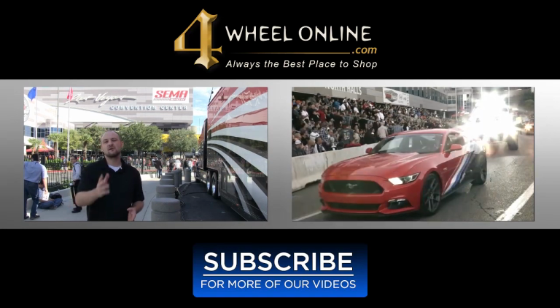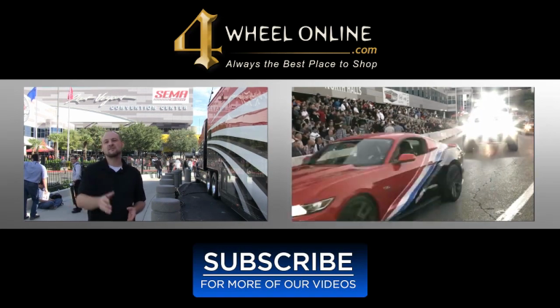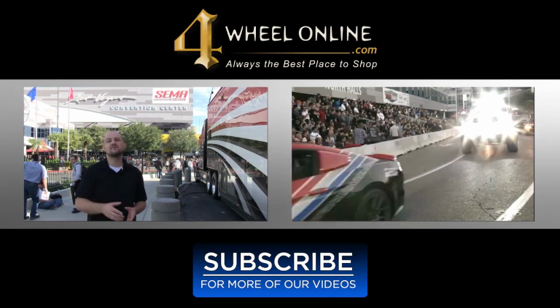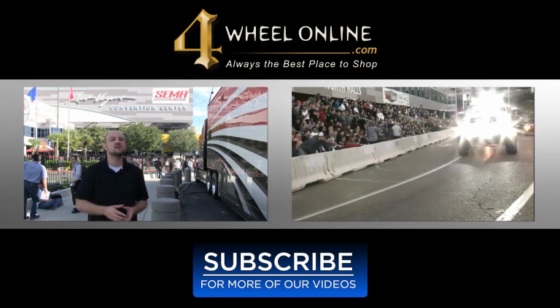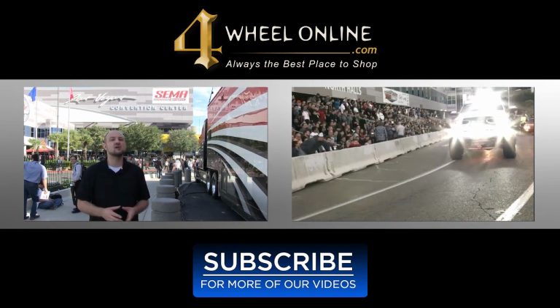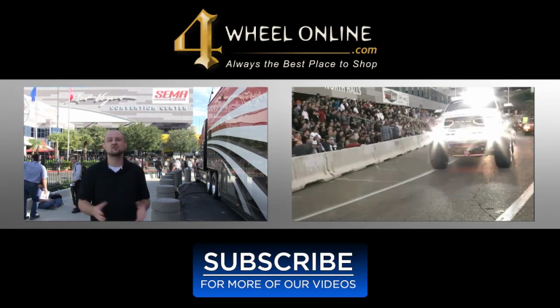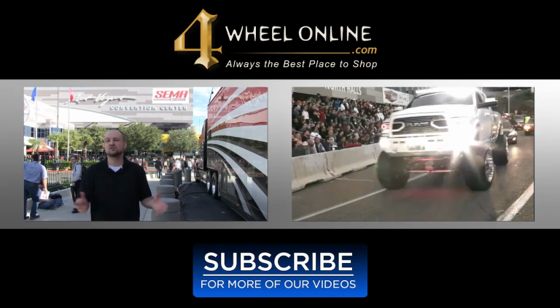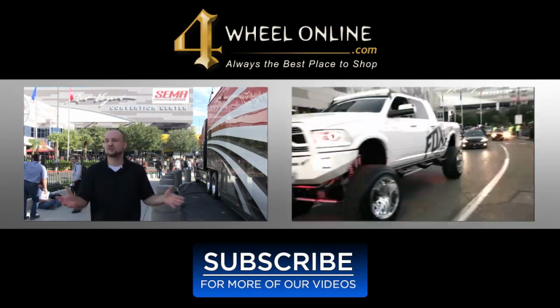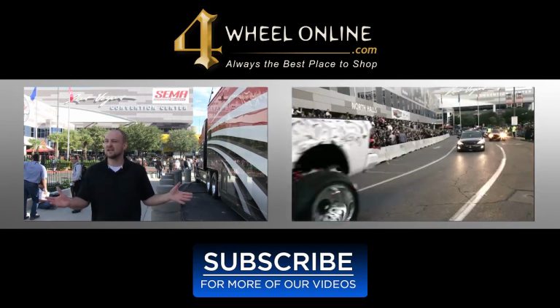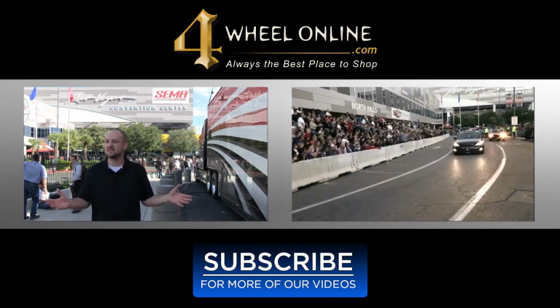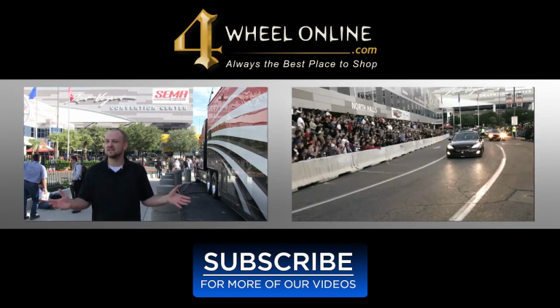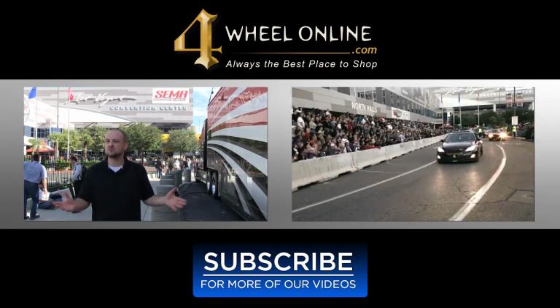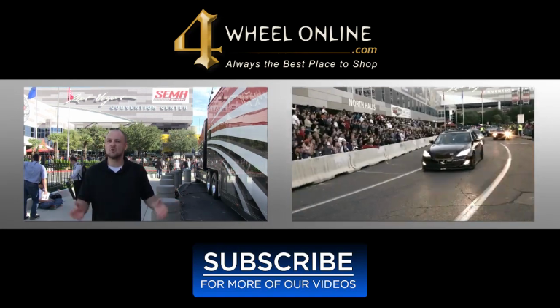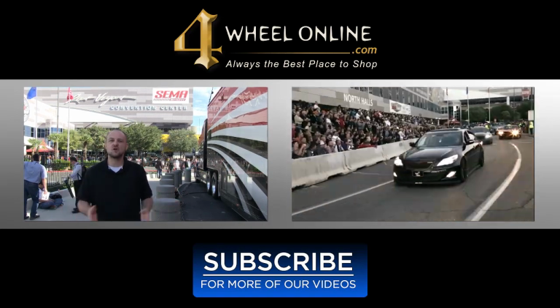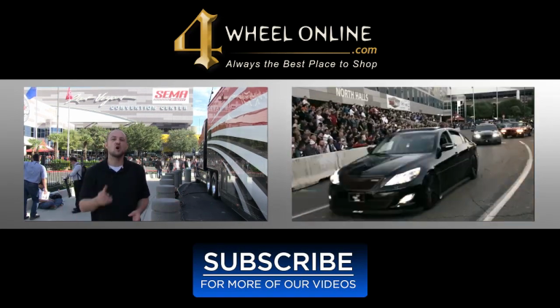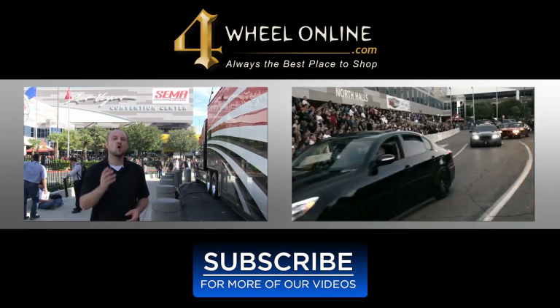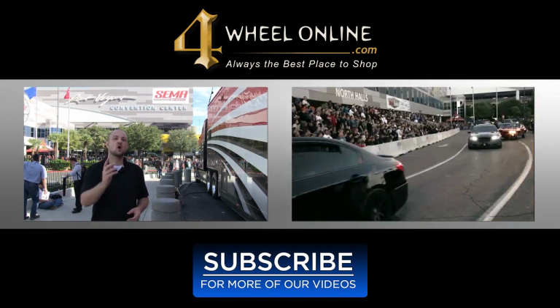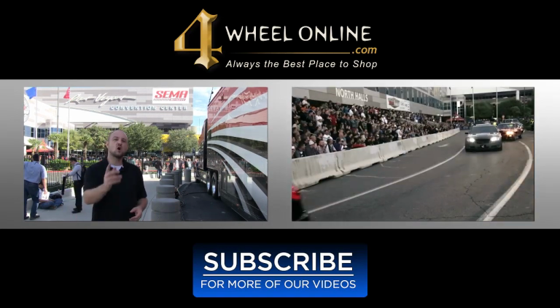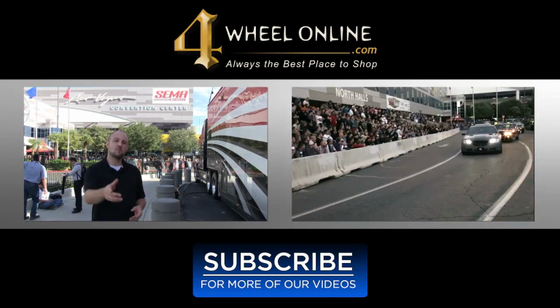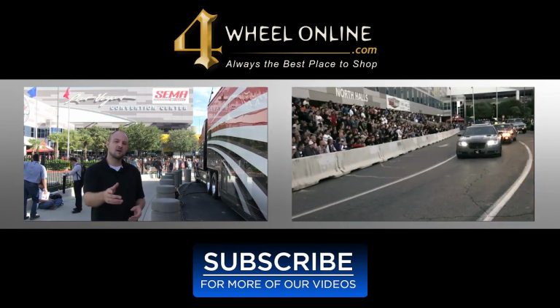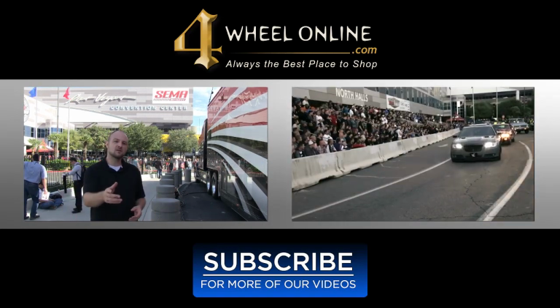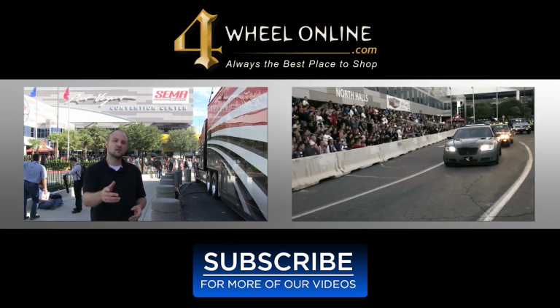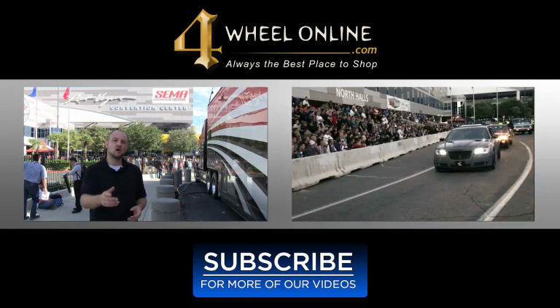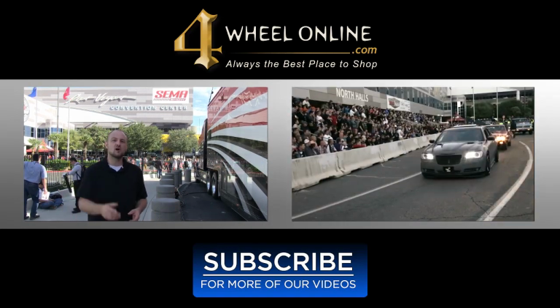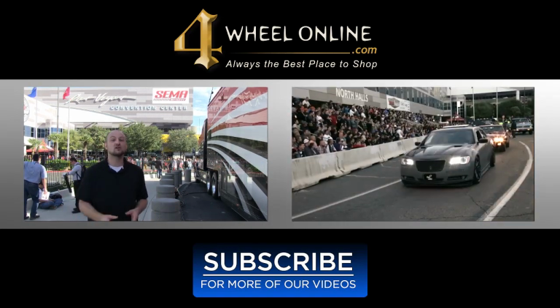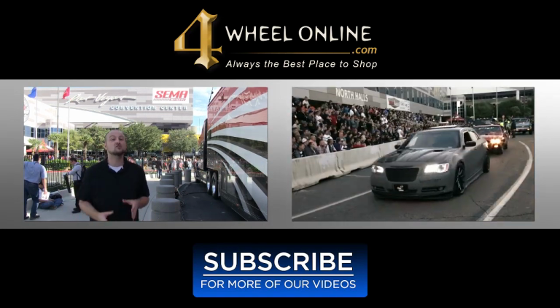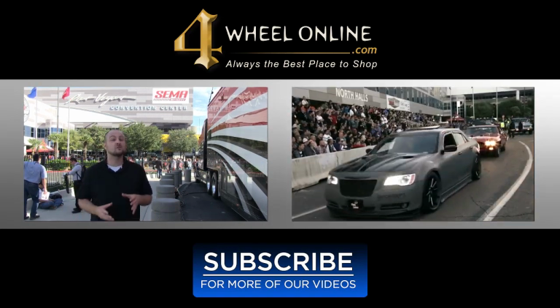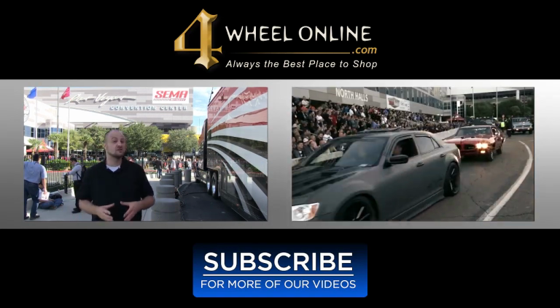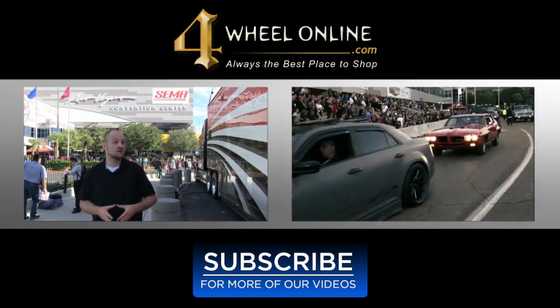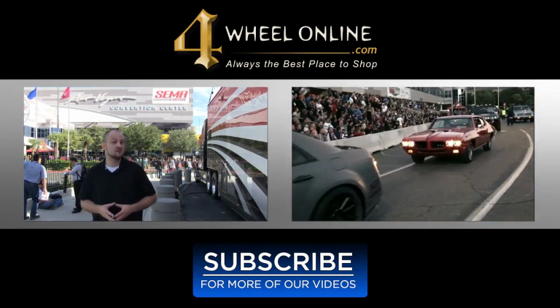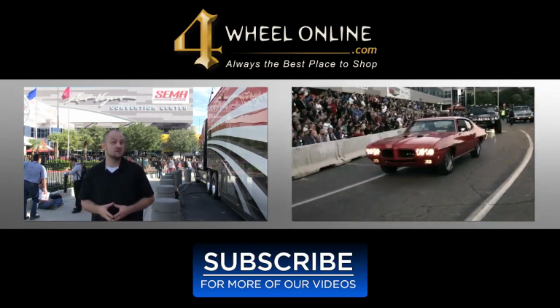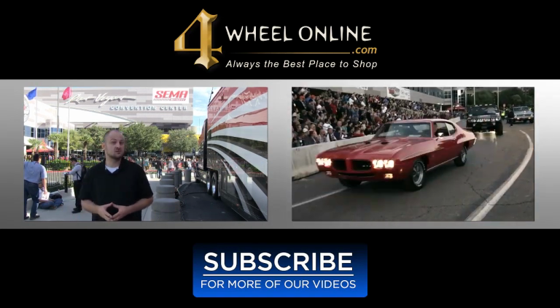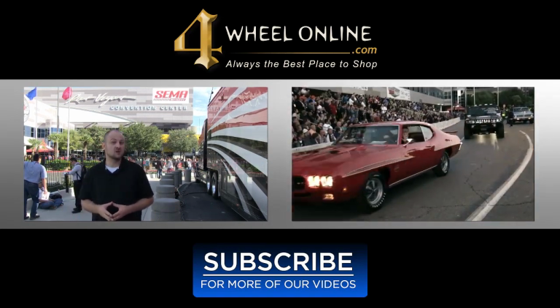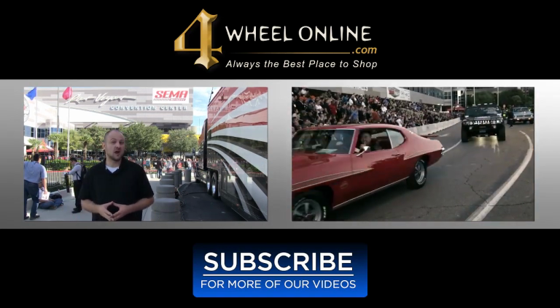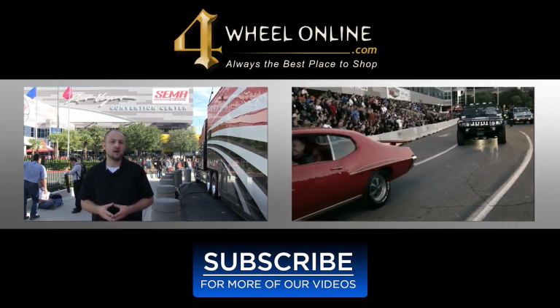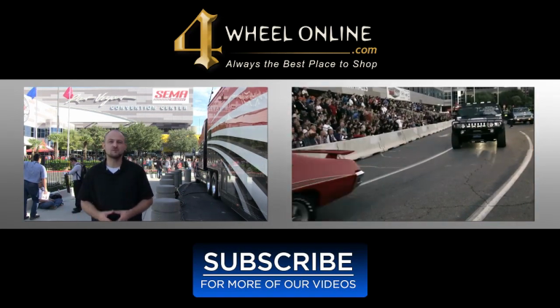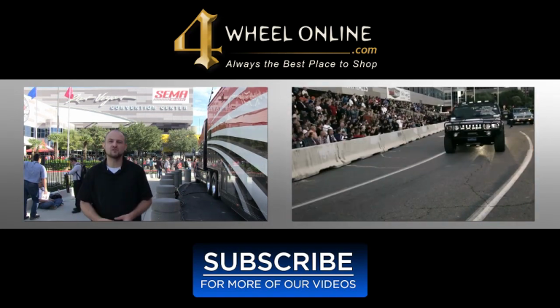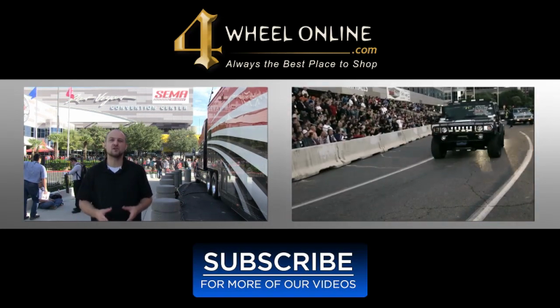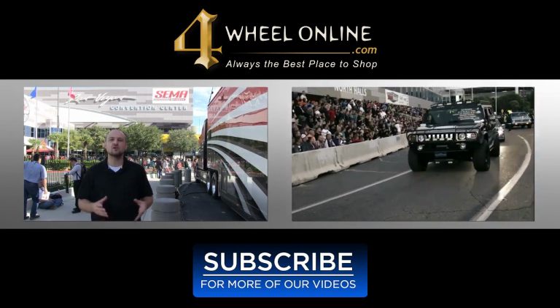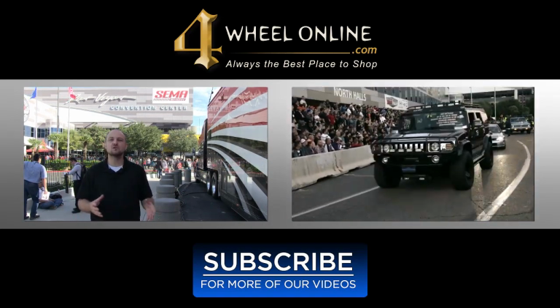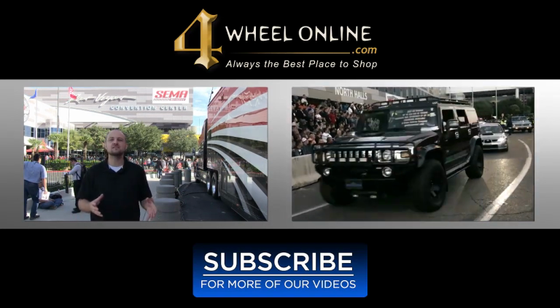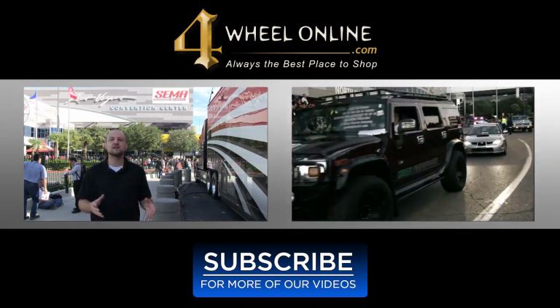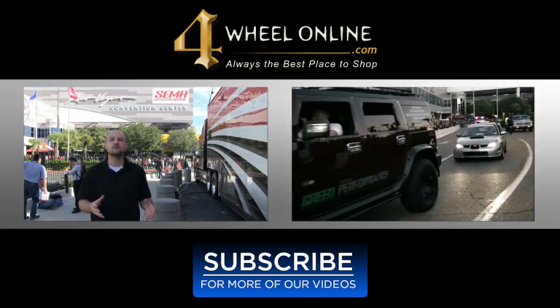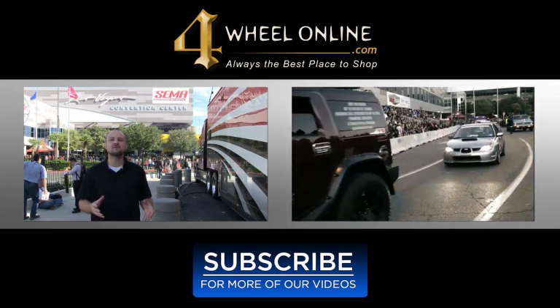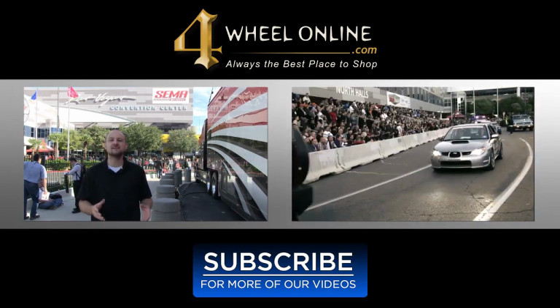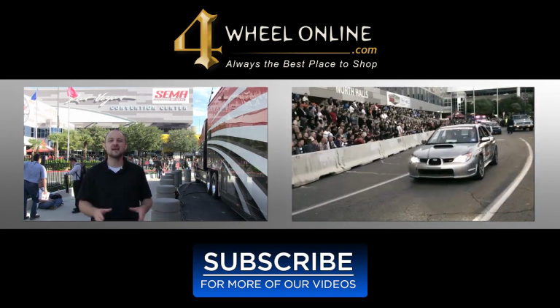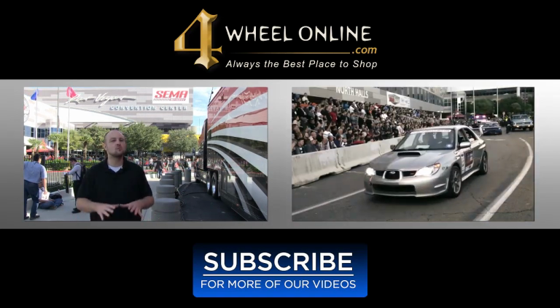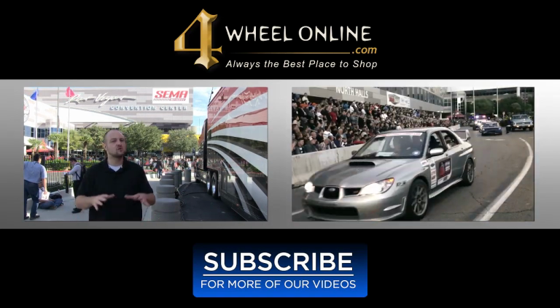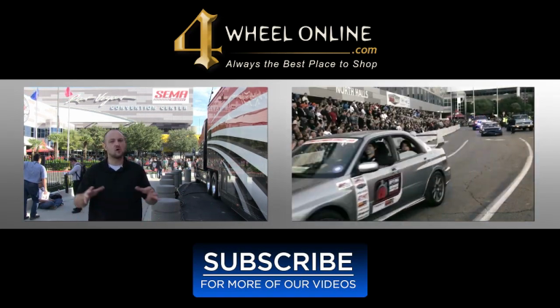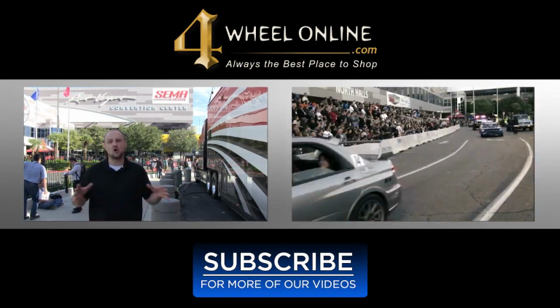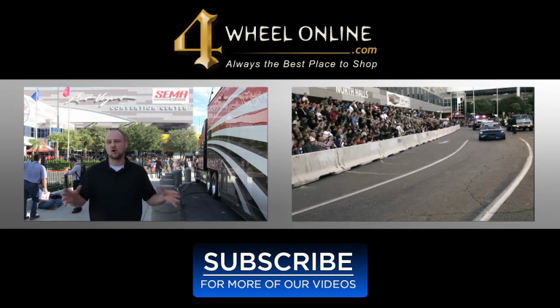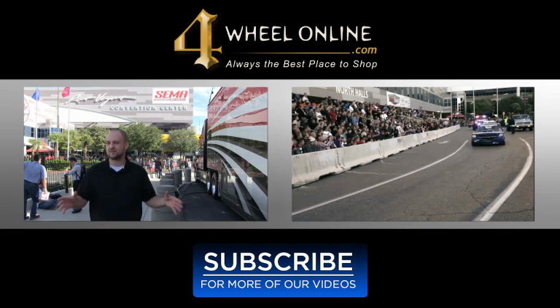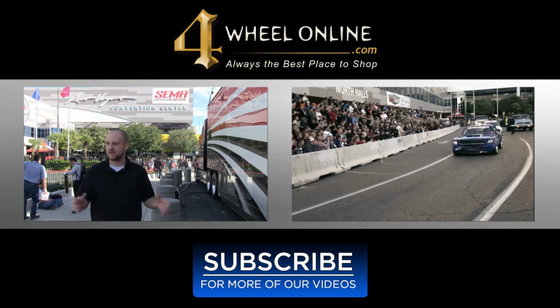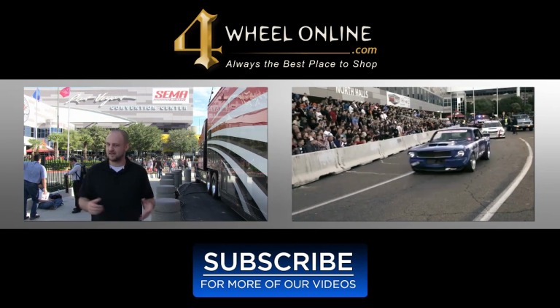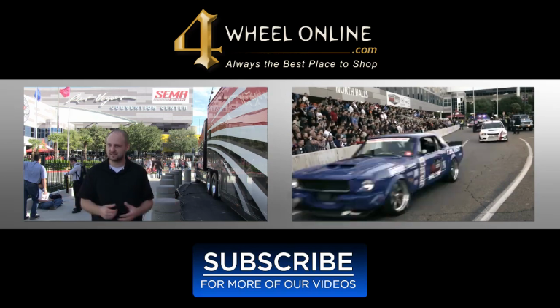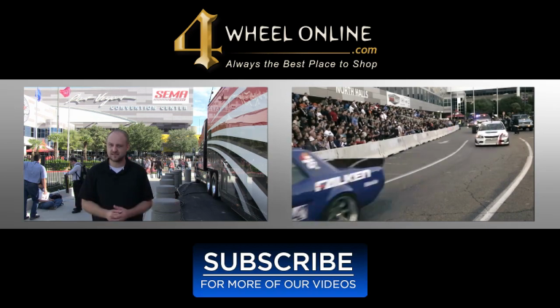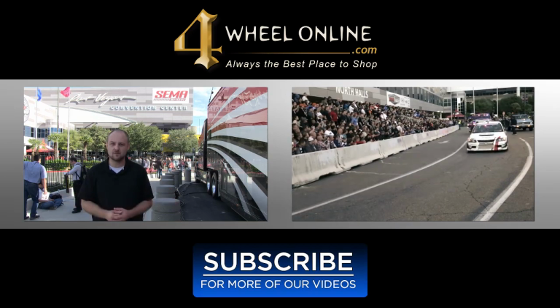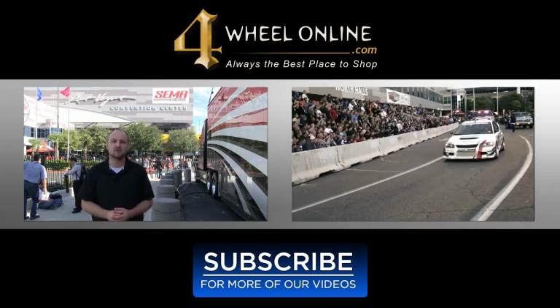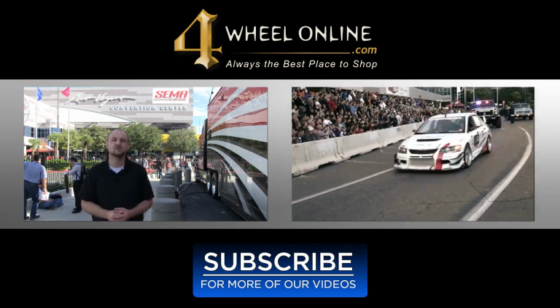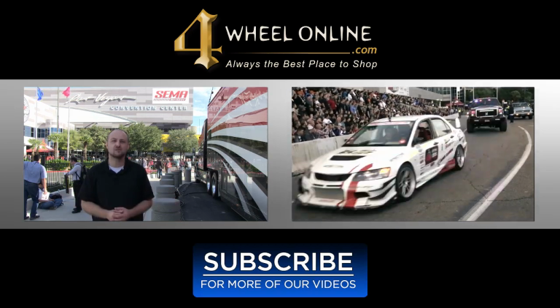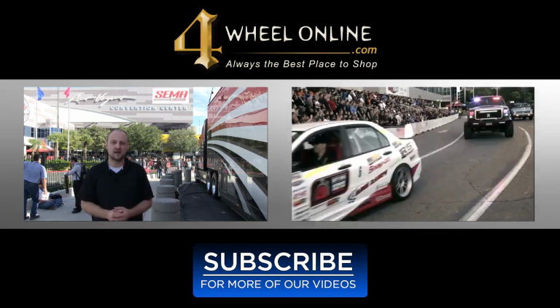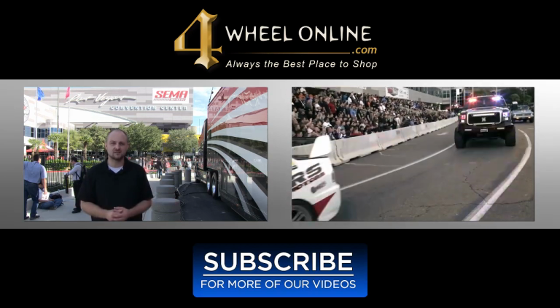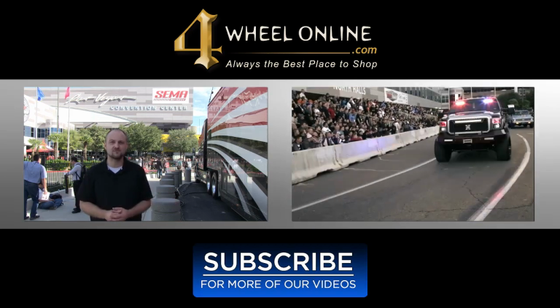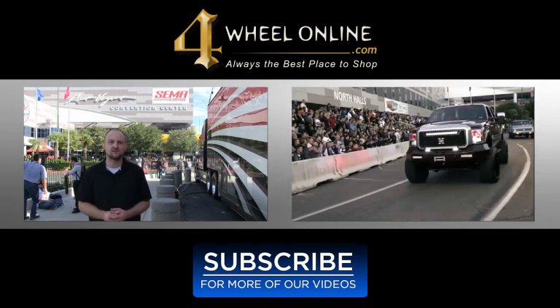And there you have it. Thanks for watching this 2015 SEMA video. We're going to be posting videos just like this one all month long, so be sure to subscribe to stay up to date with all things SEMA 2015.